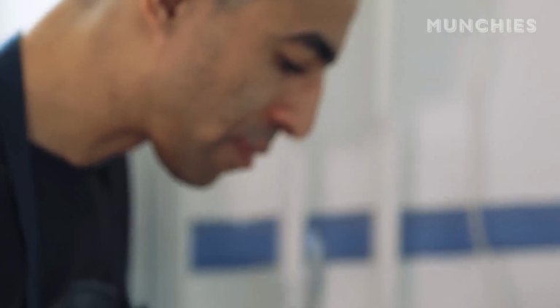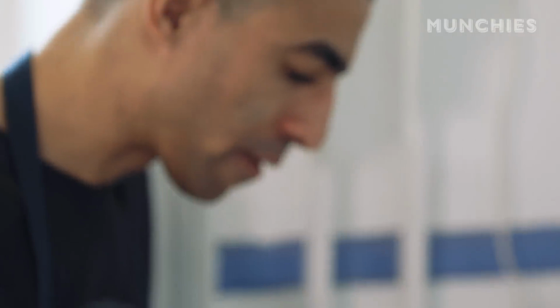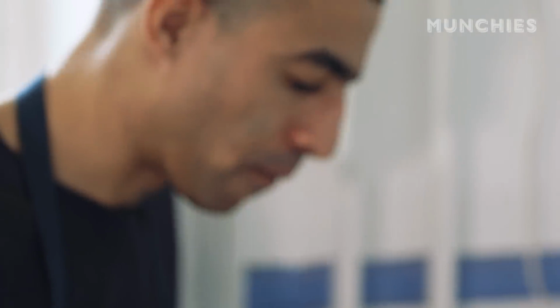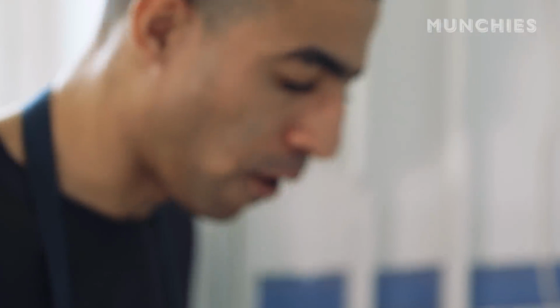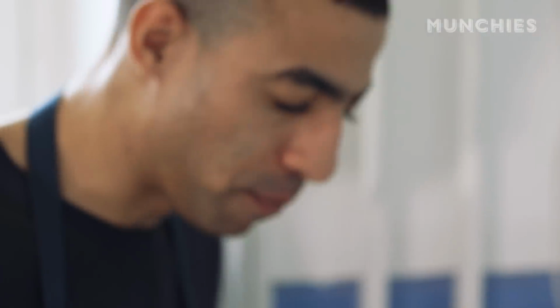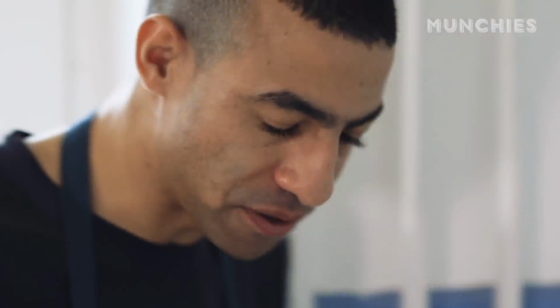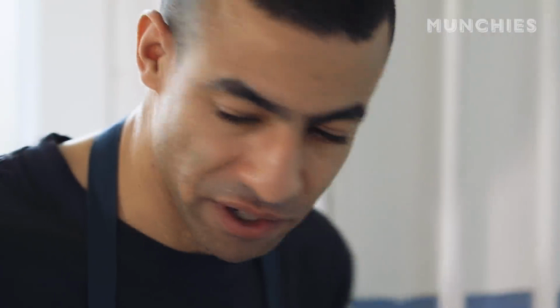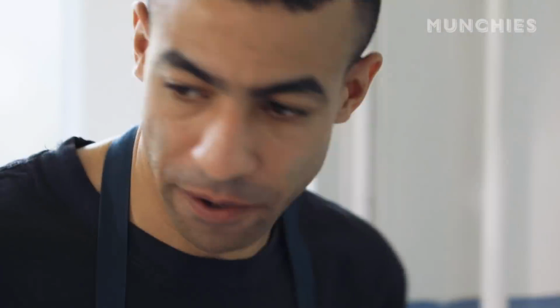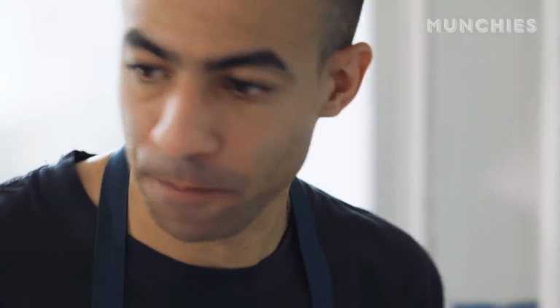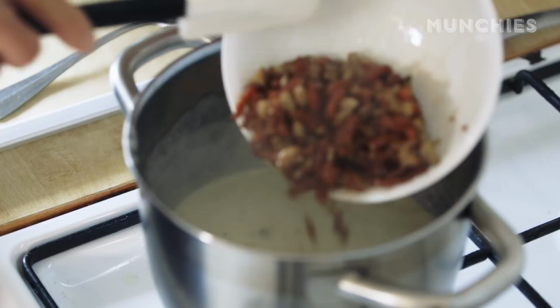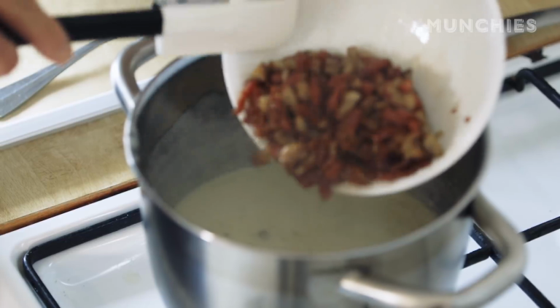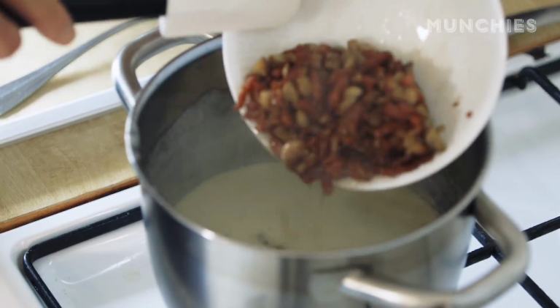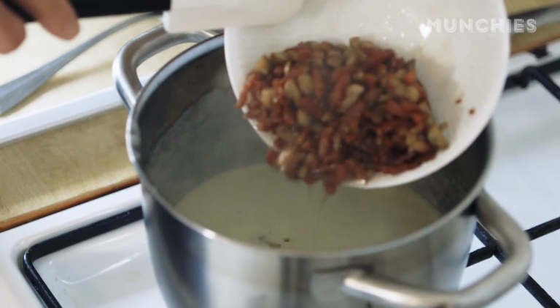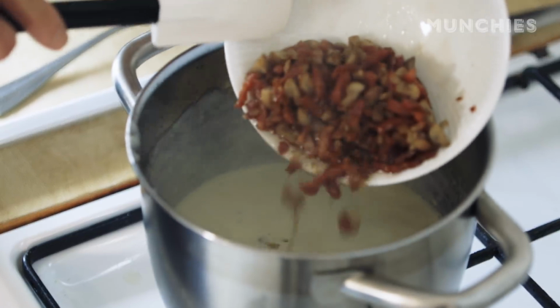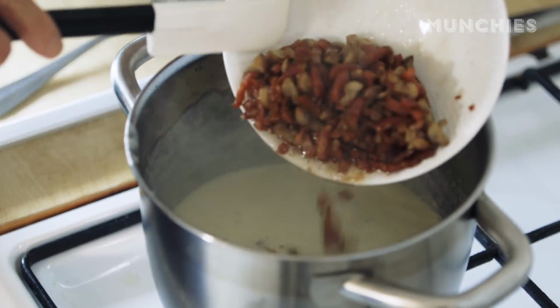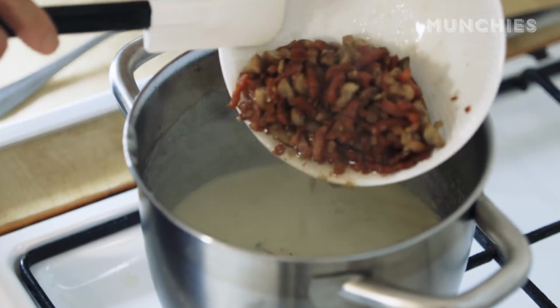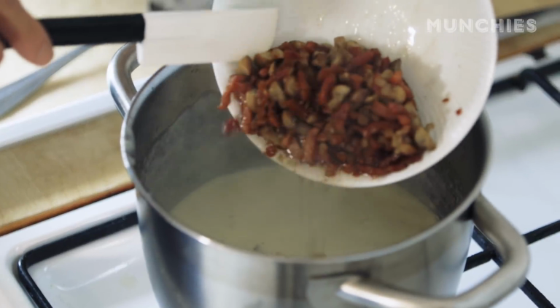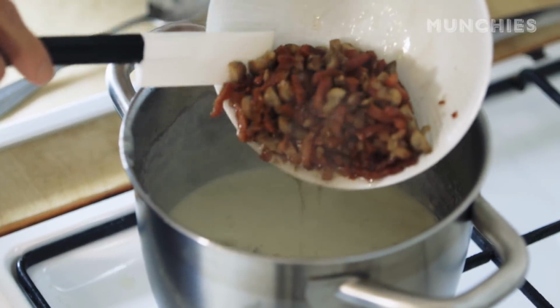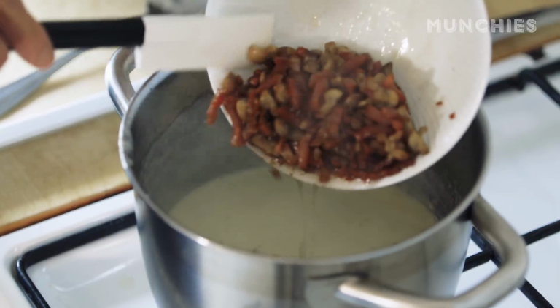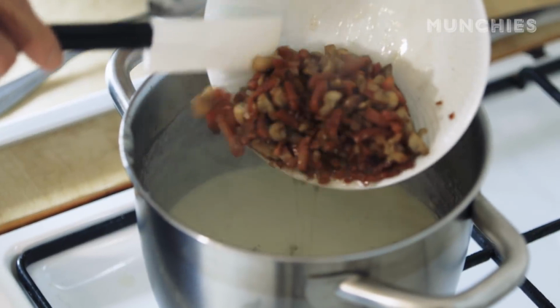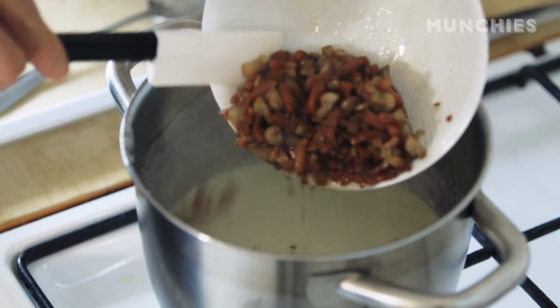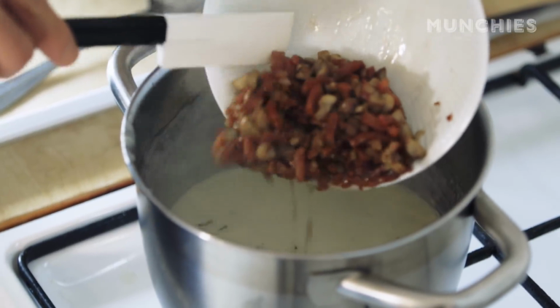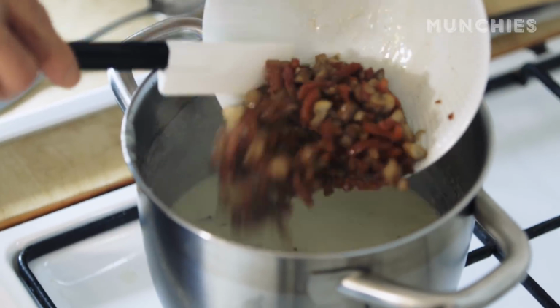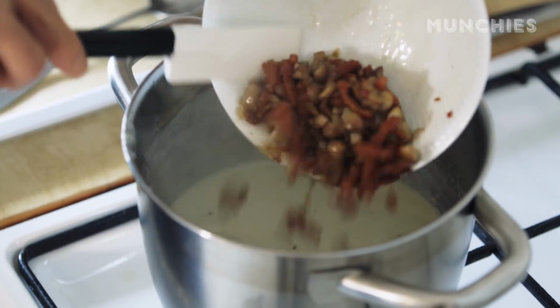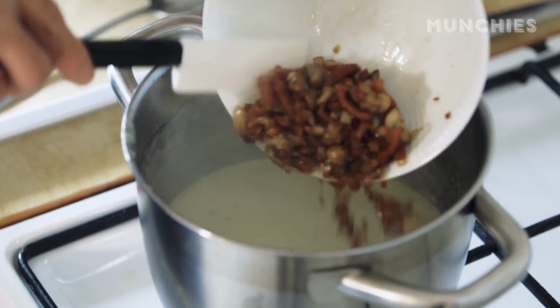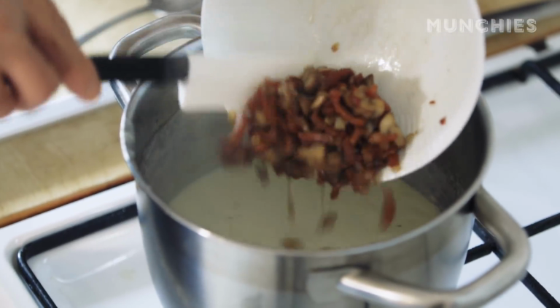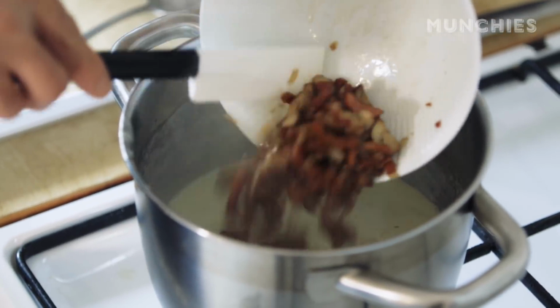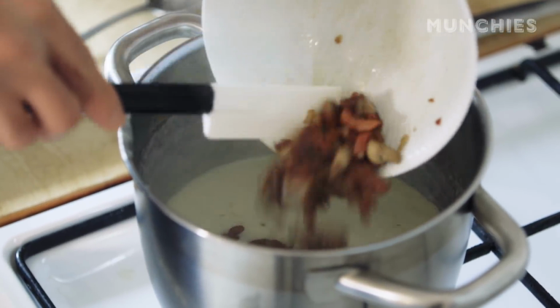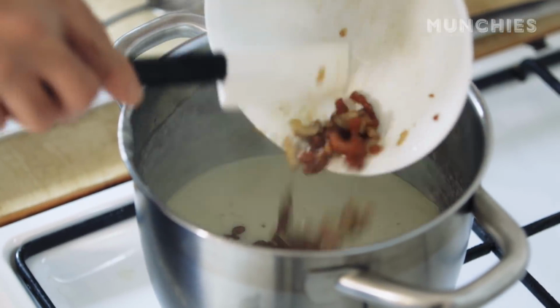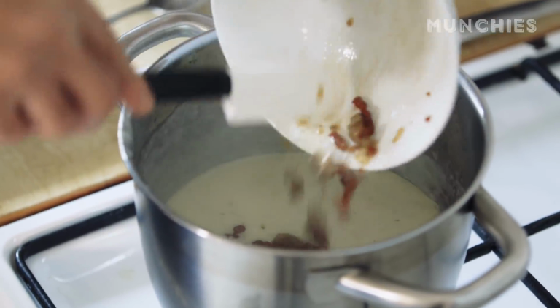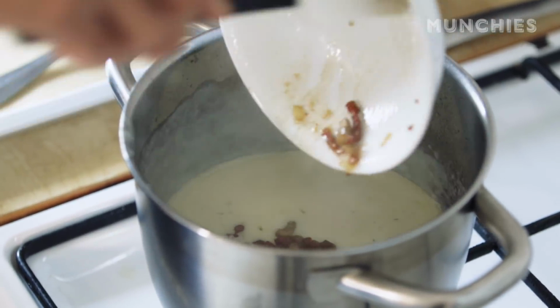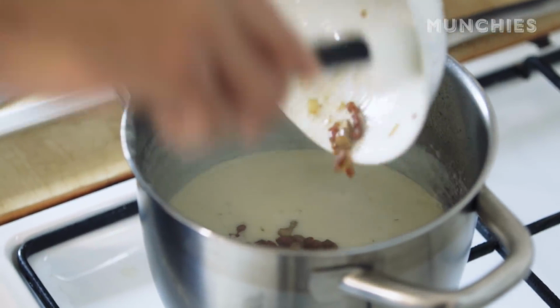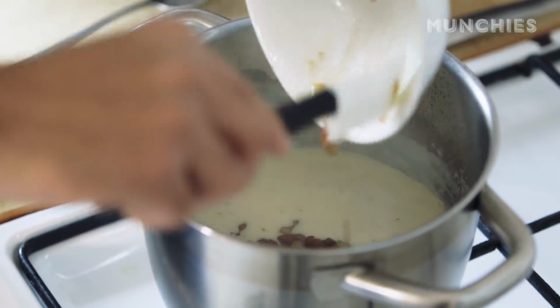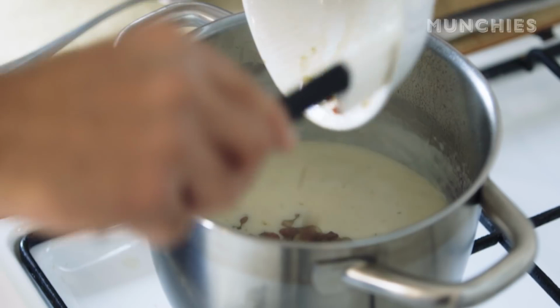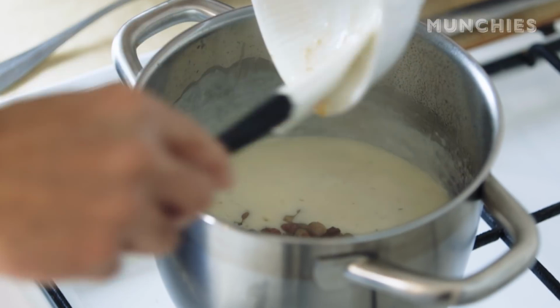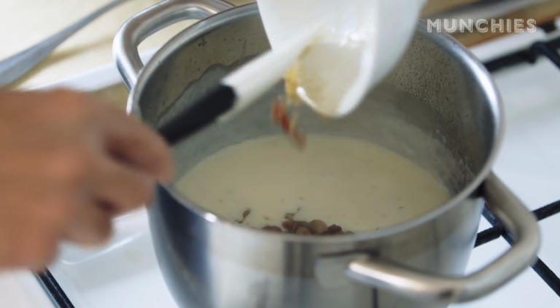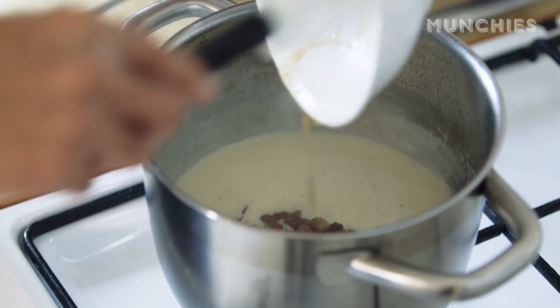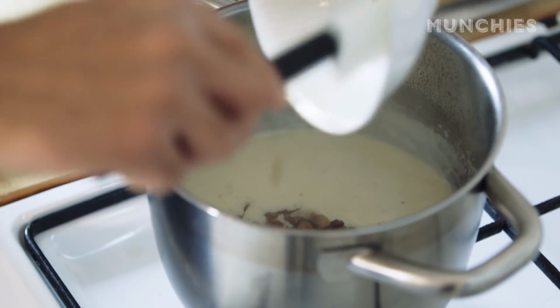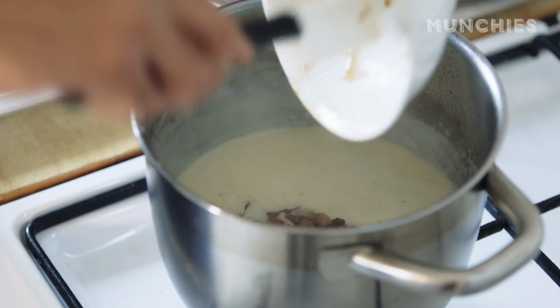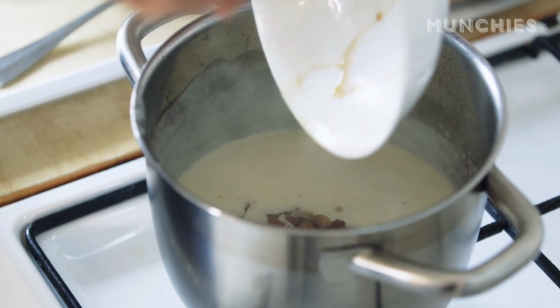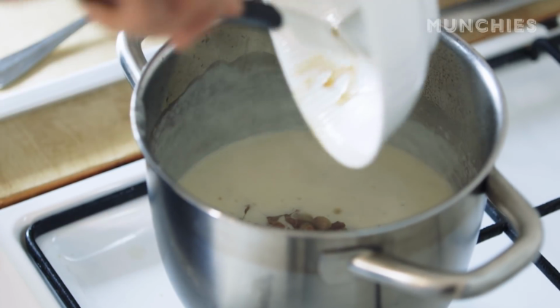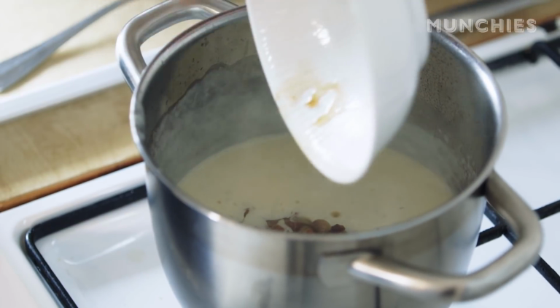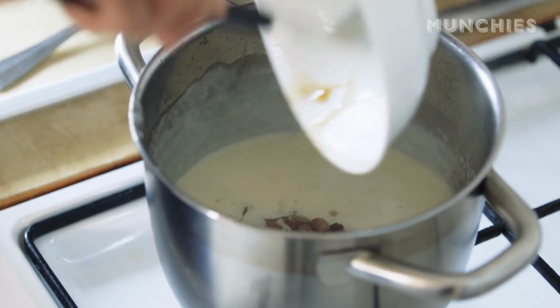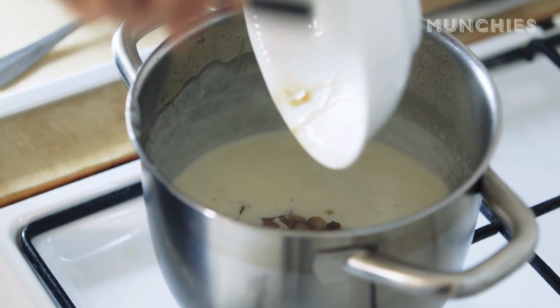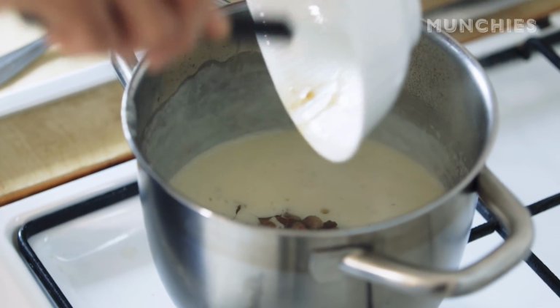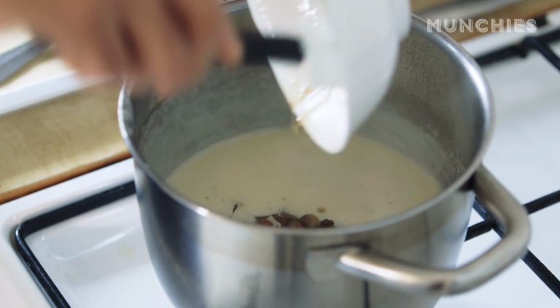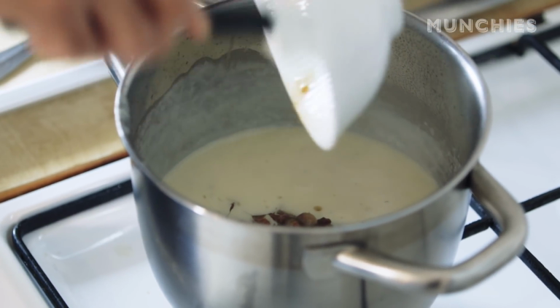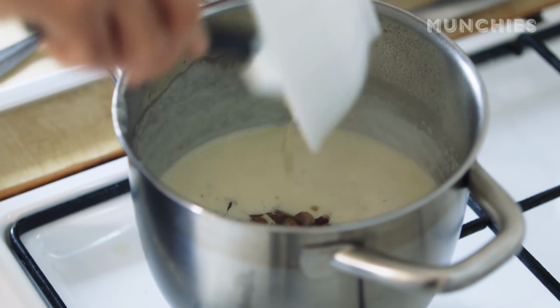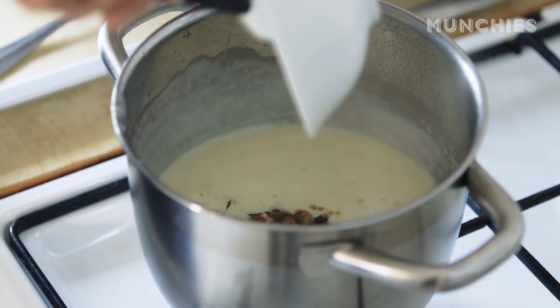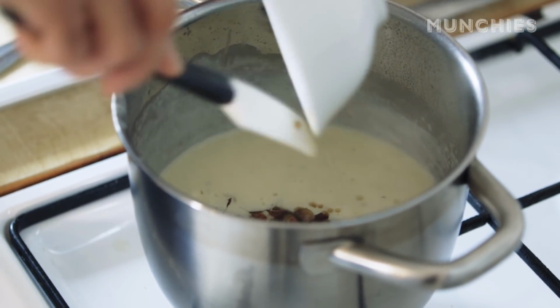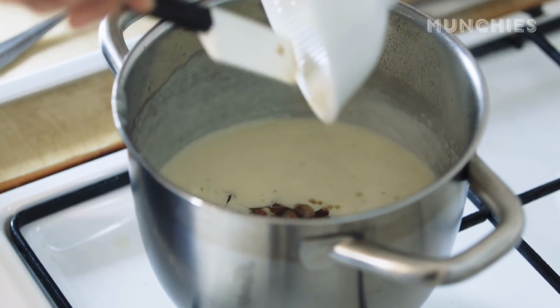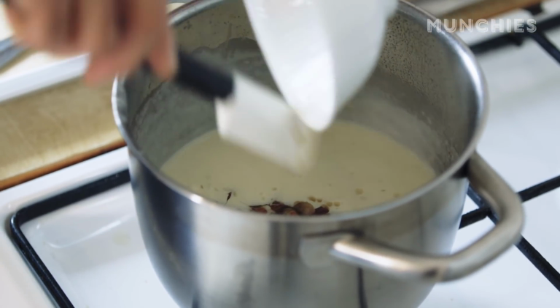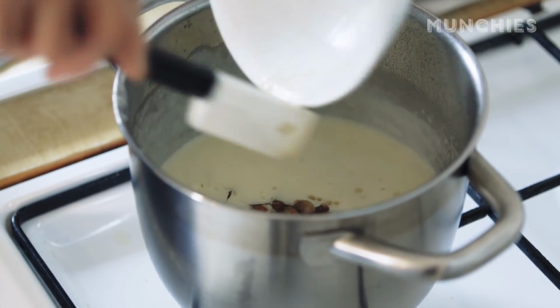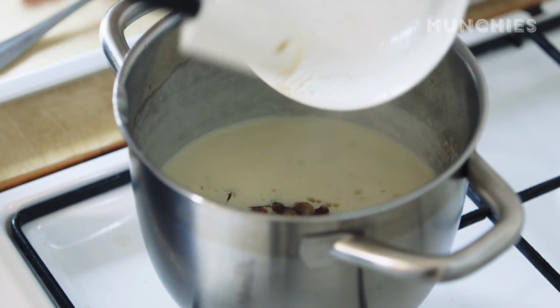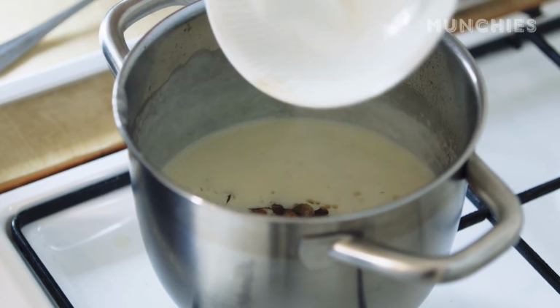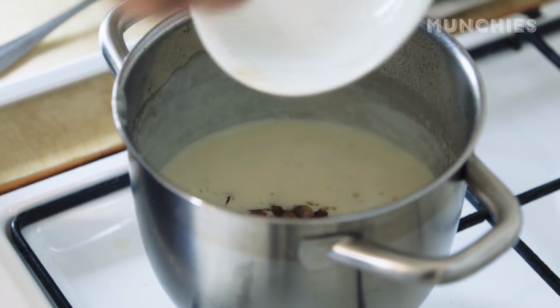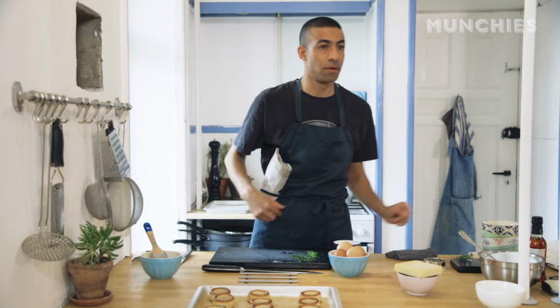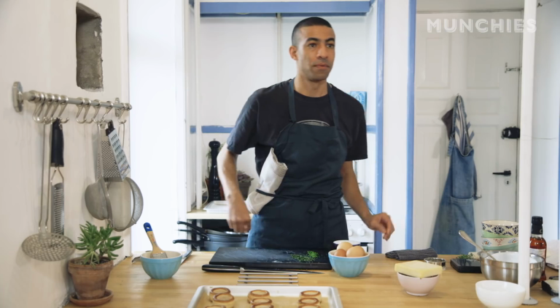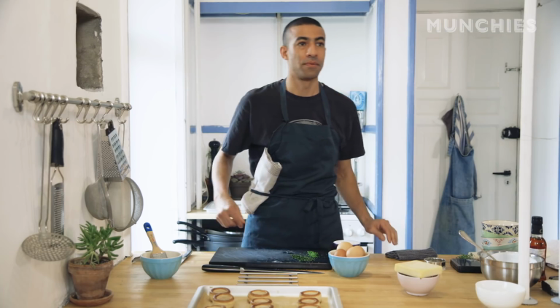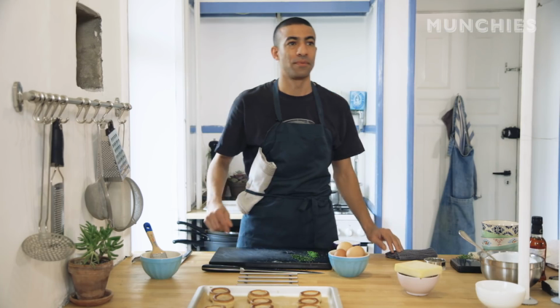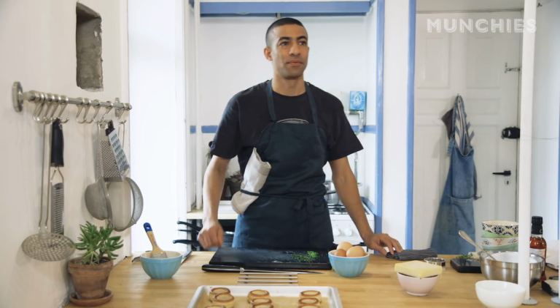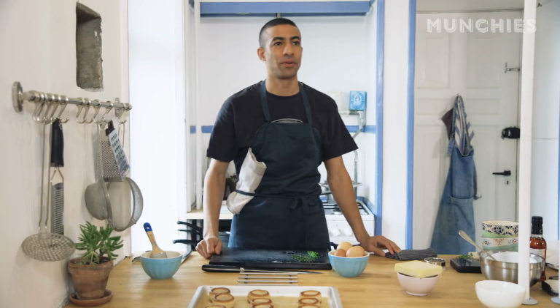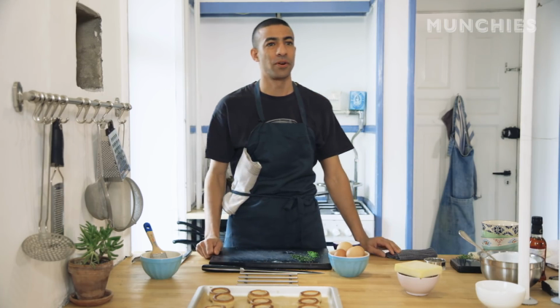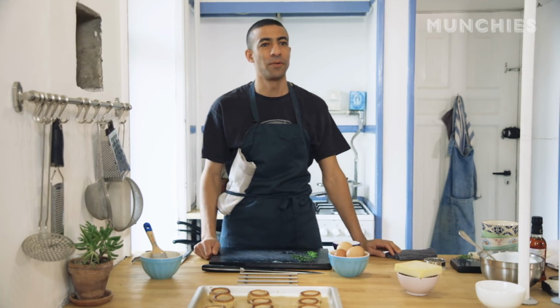We're almost there. Bacon, mushrooms, onions — everything we sautéed off before — we're just going to dump it right in. Cool.